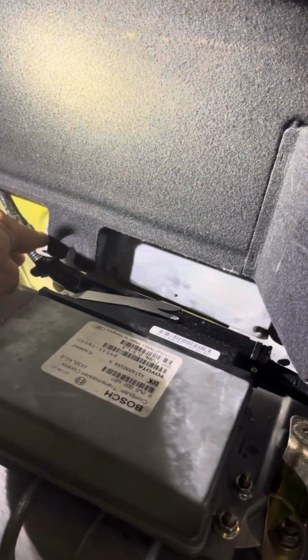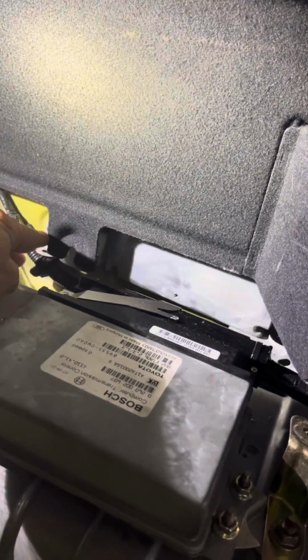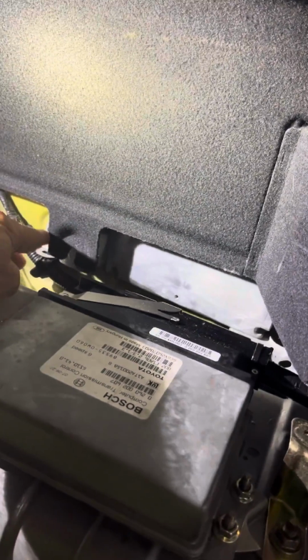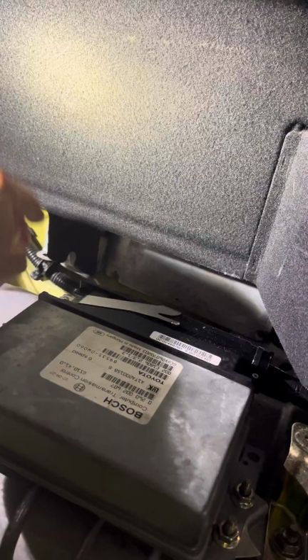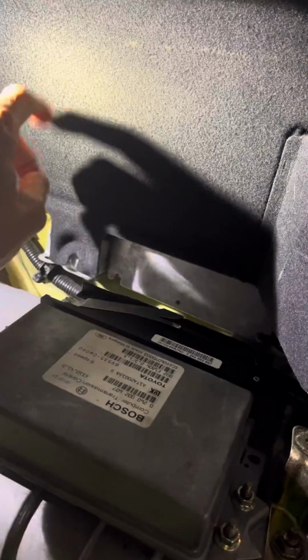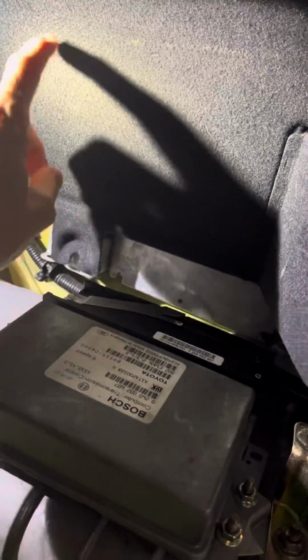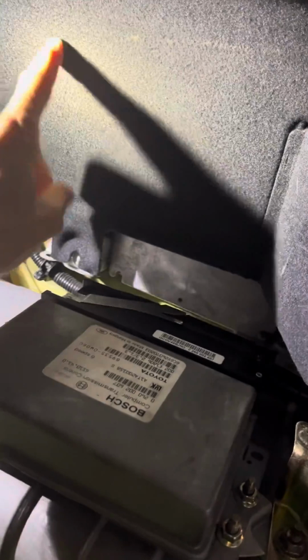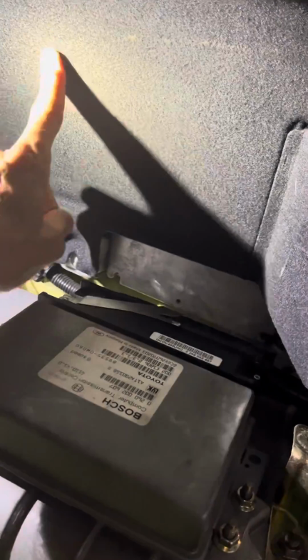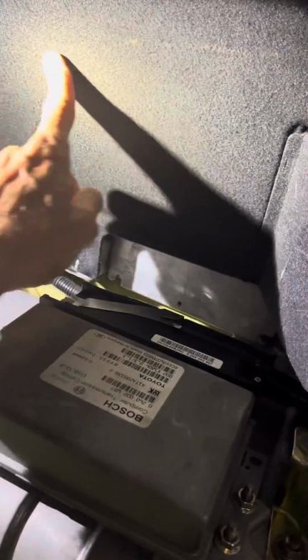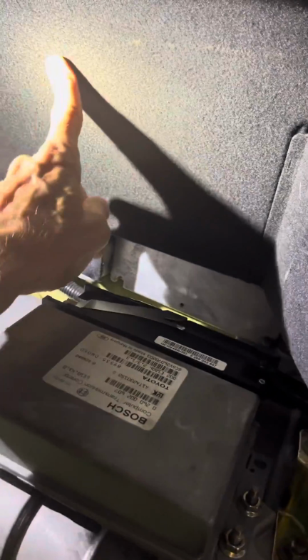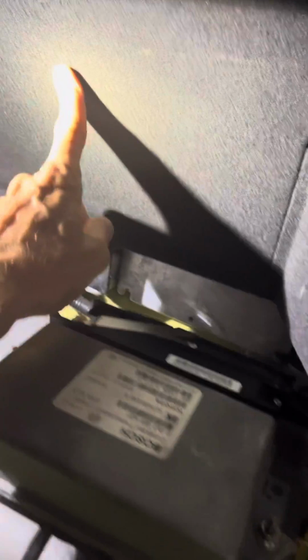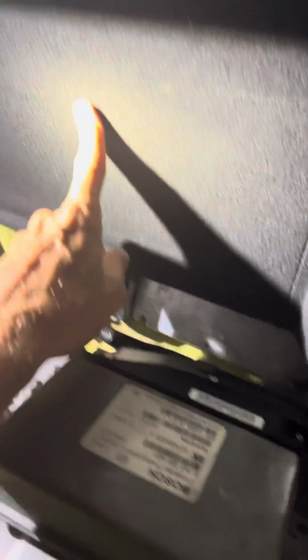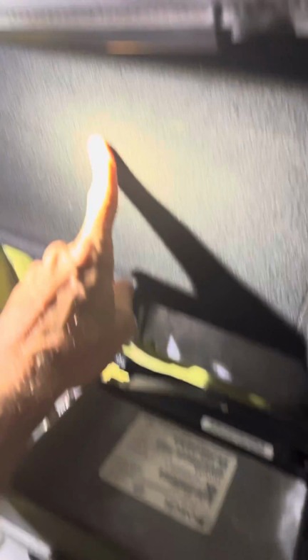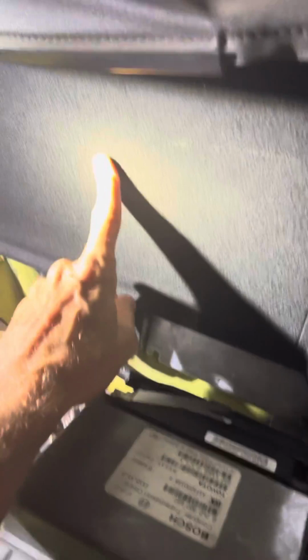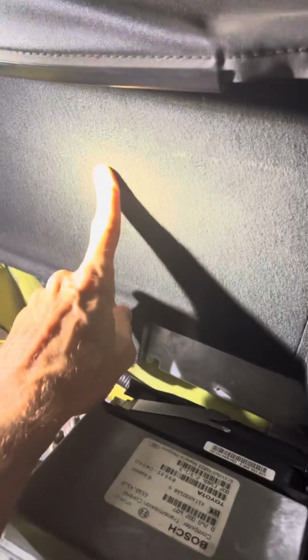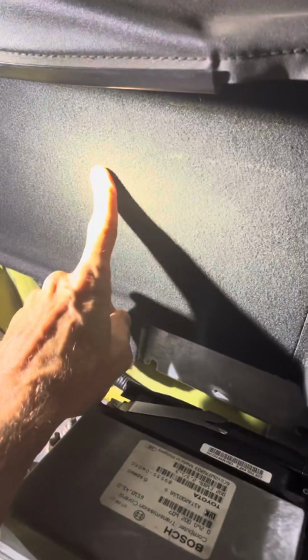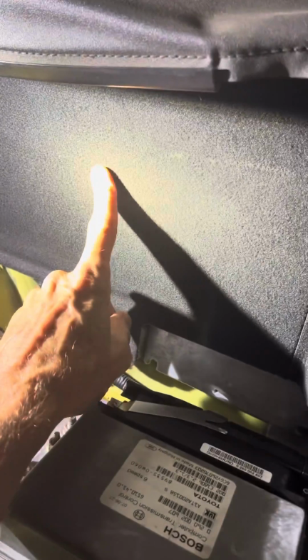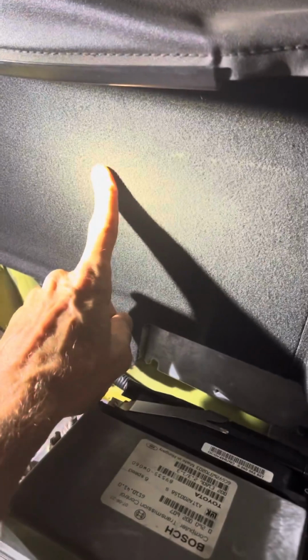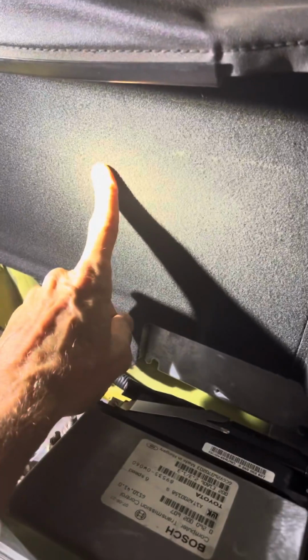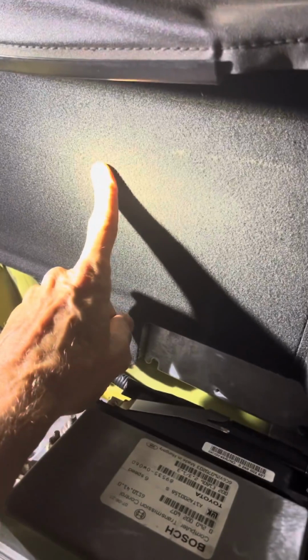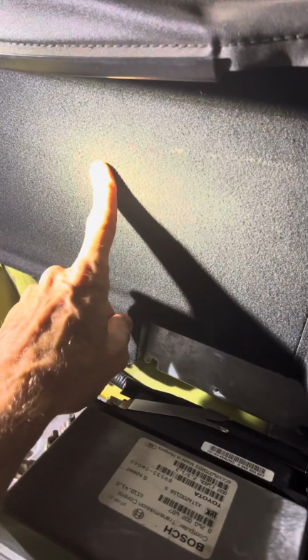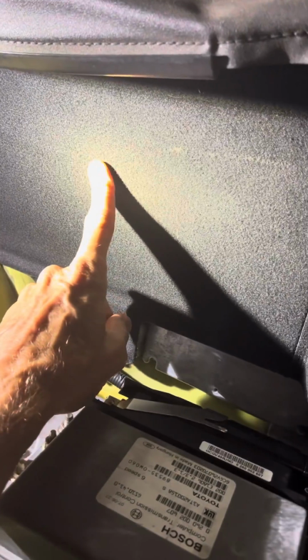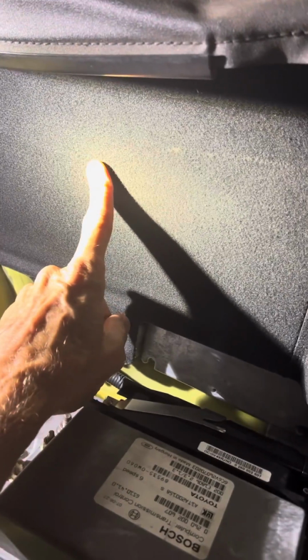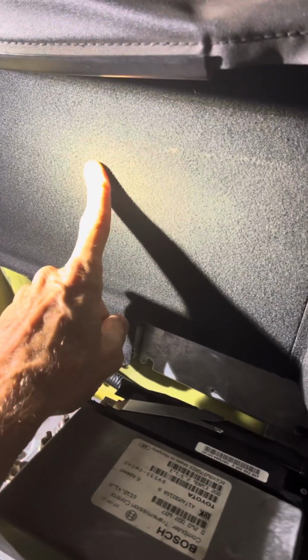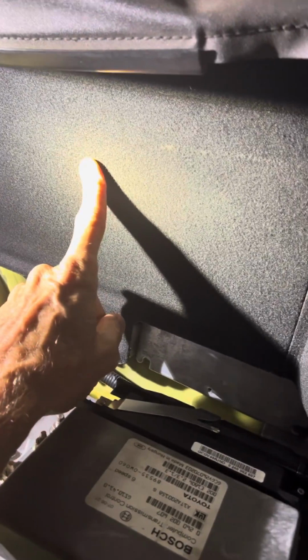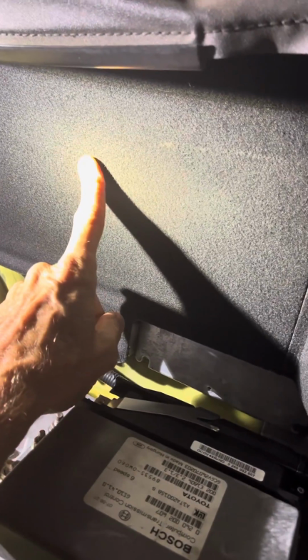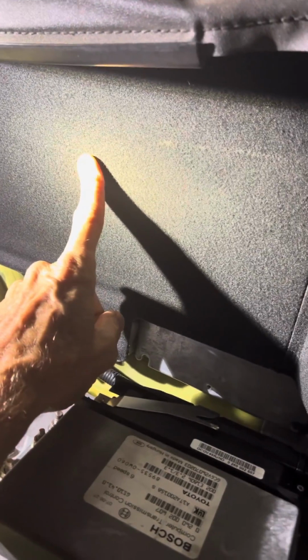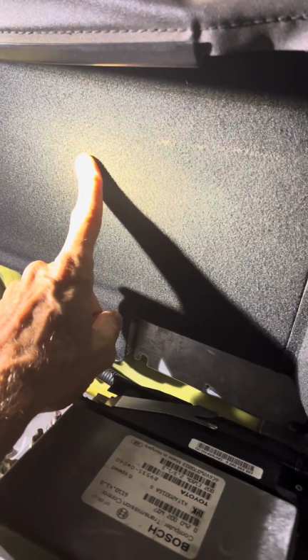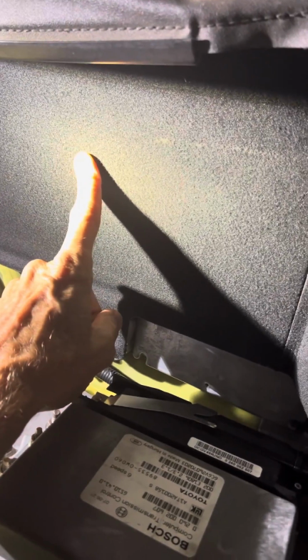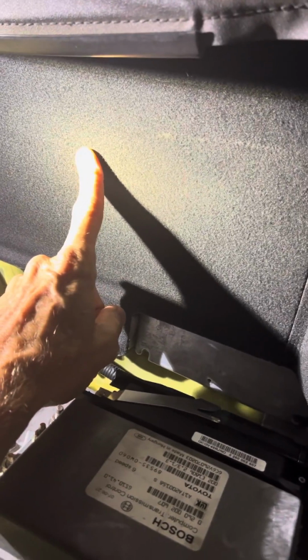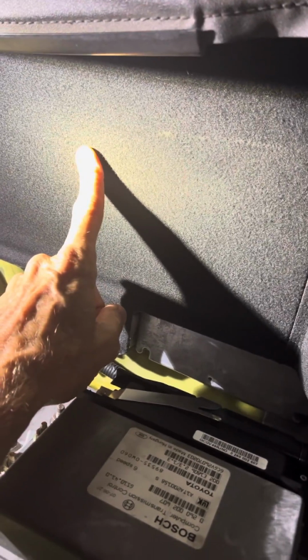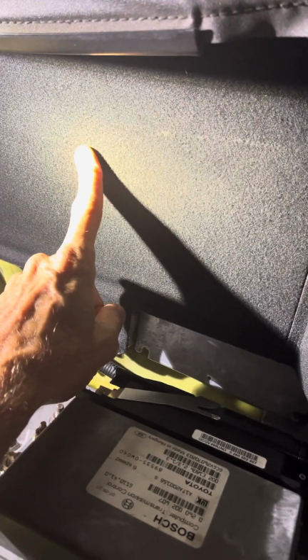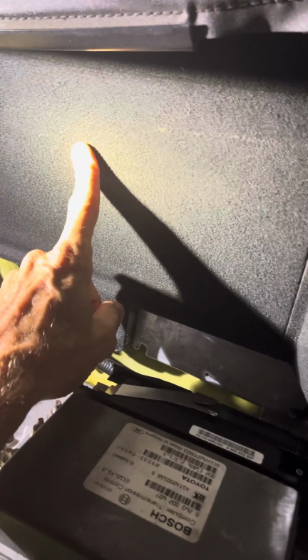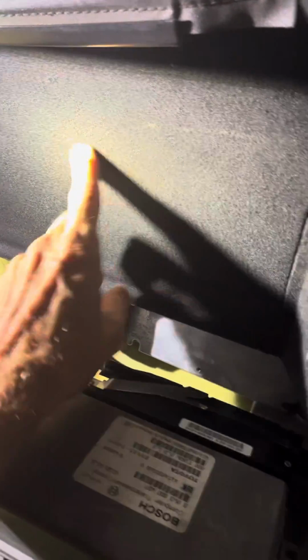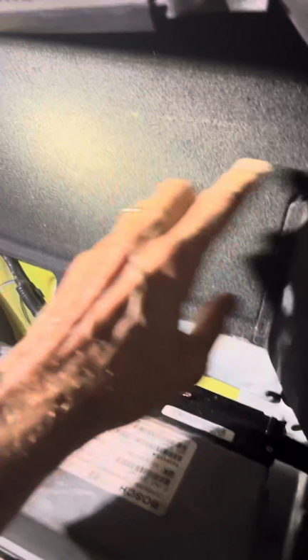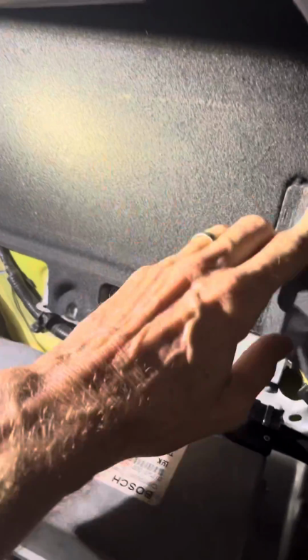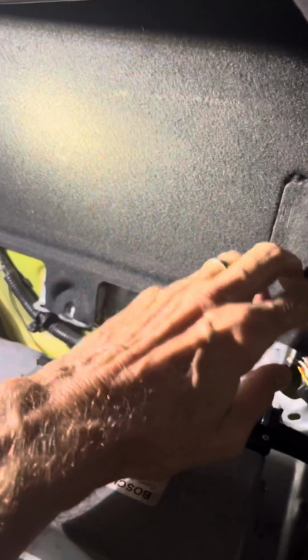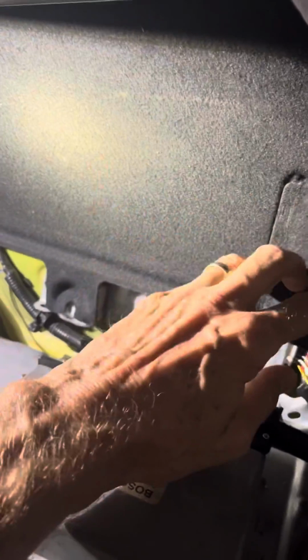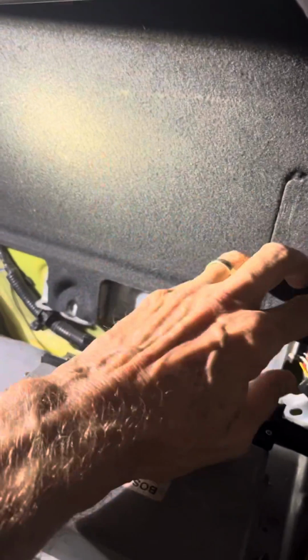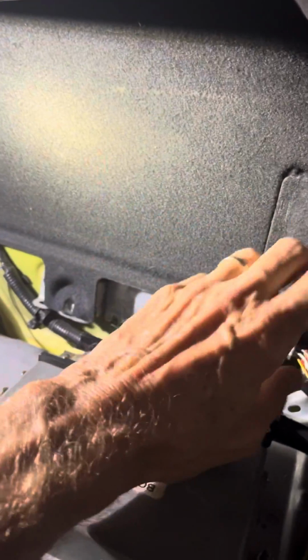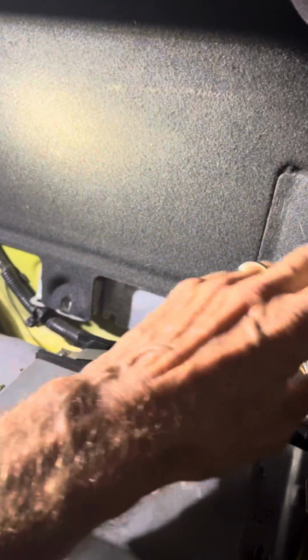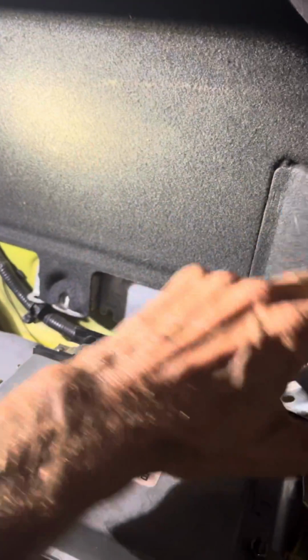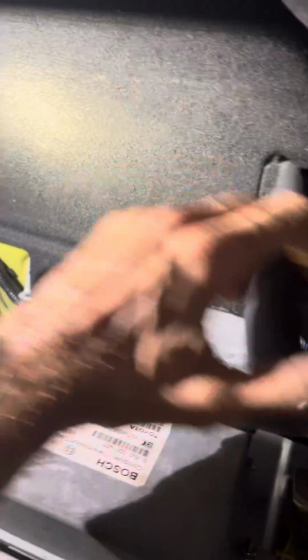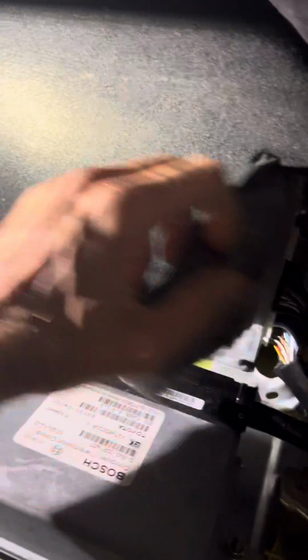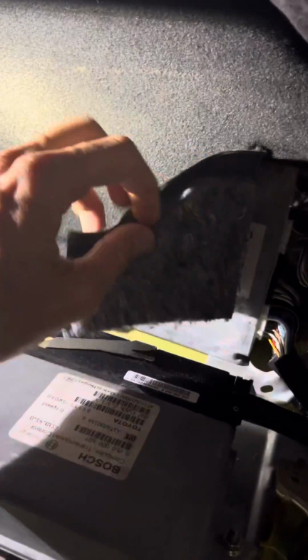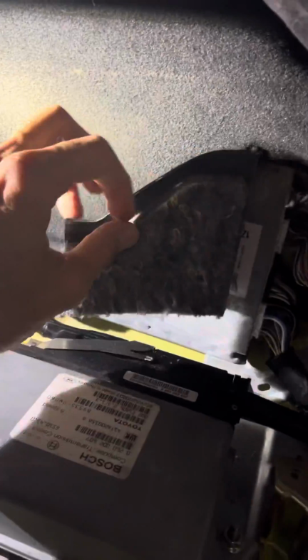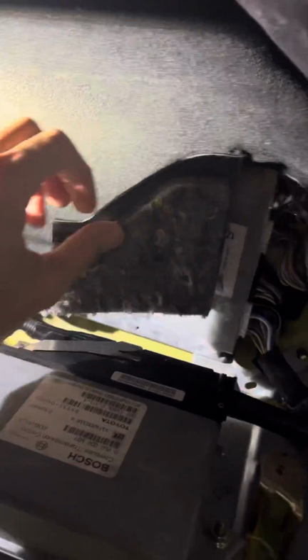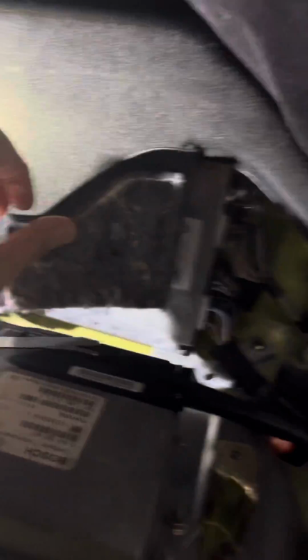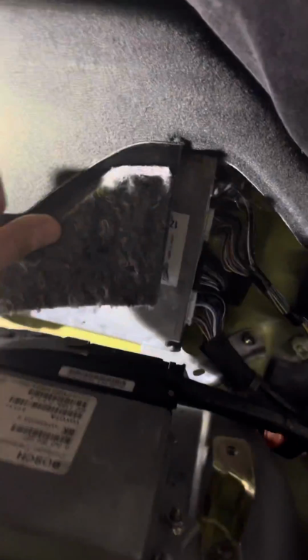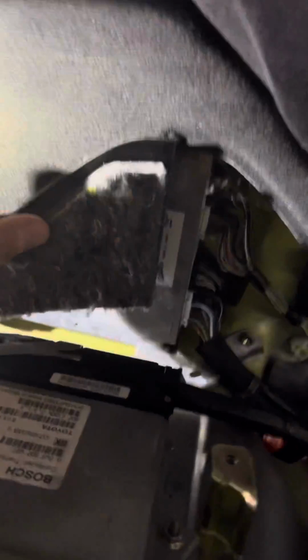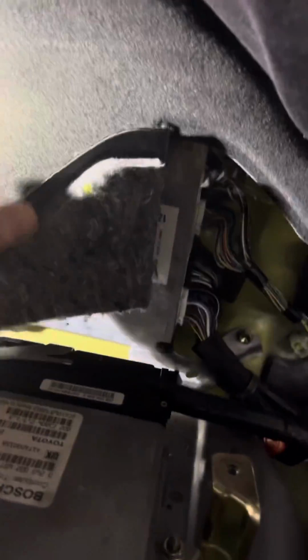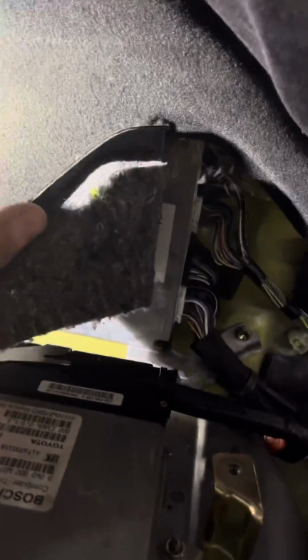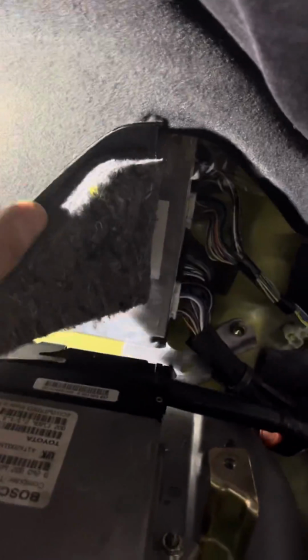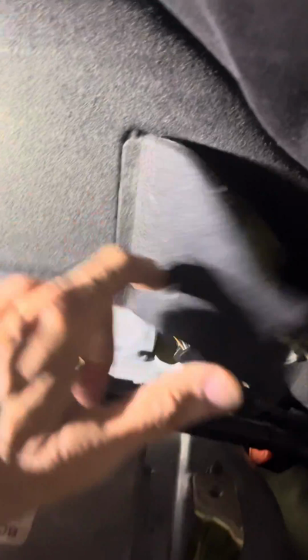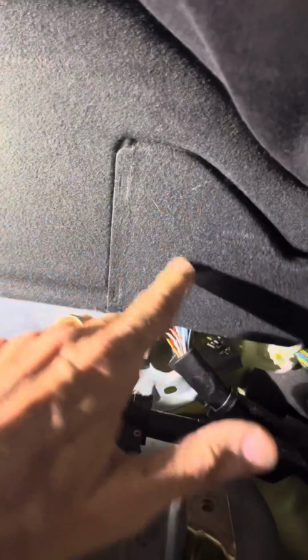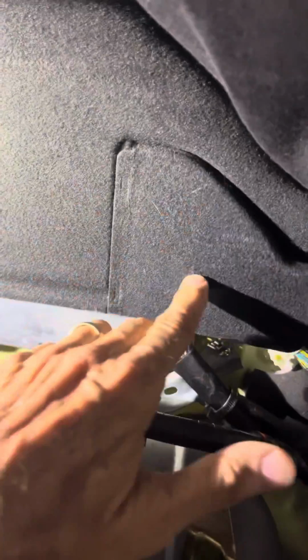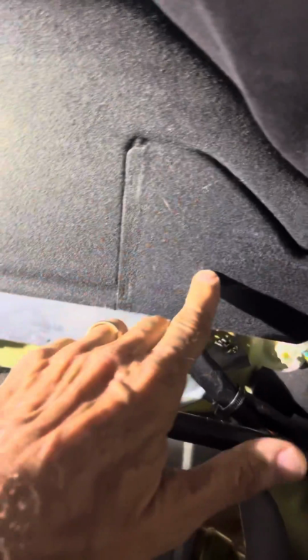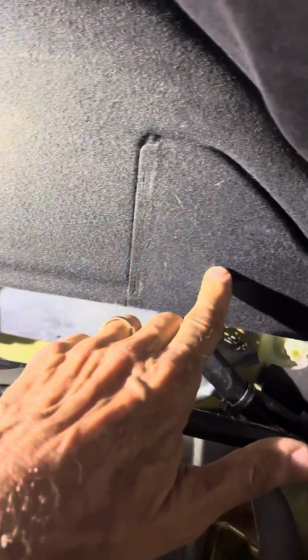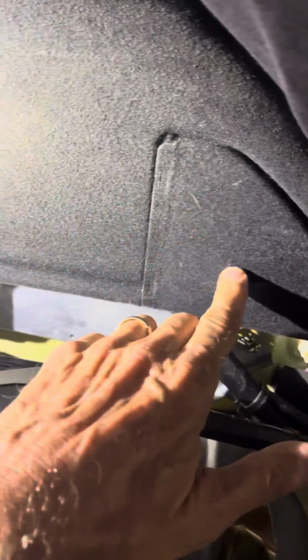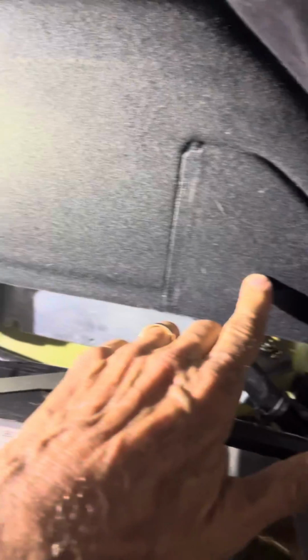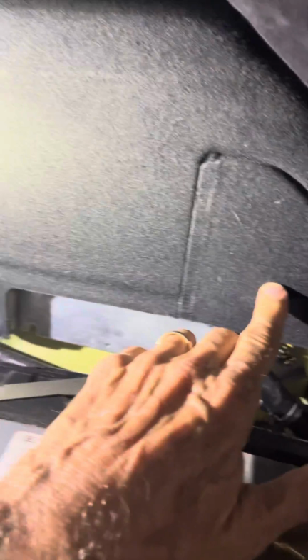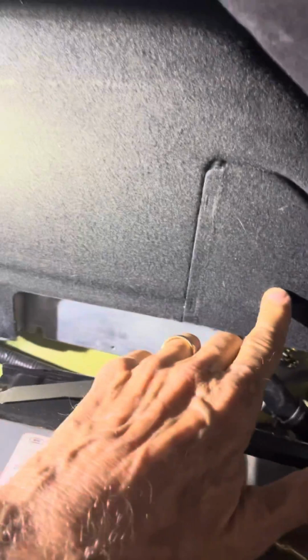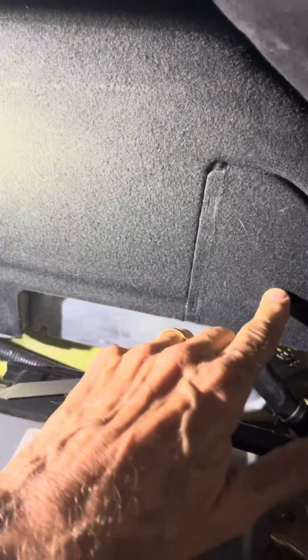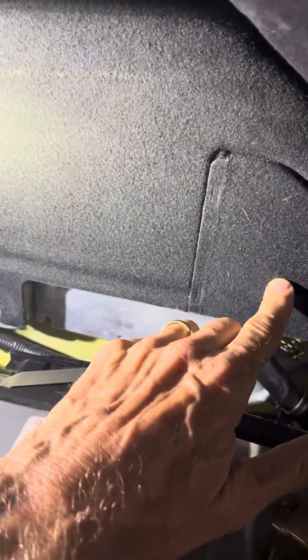You may have to reach up under there with a little ratchet or something to get them, but that's about it.